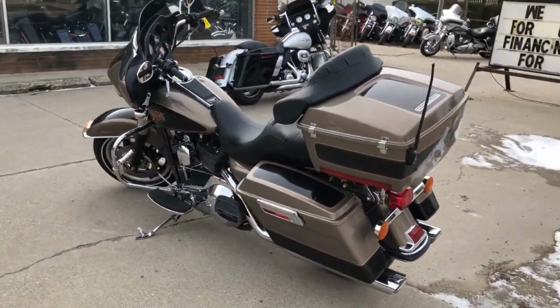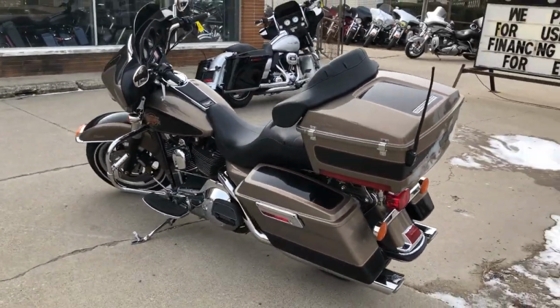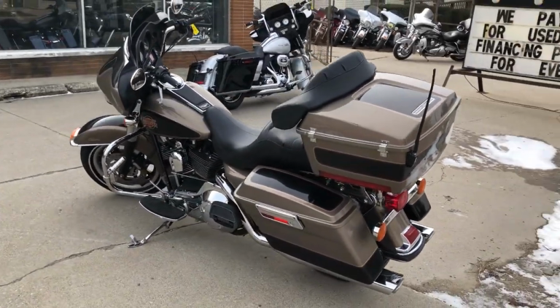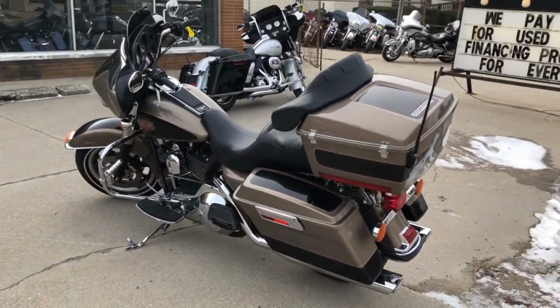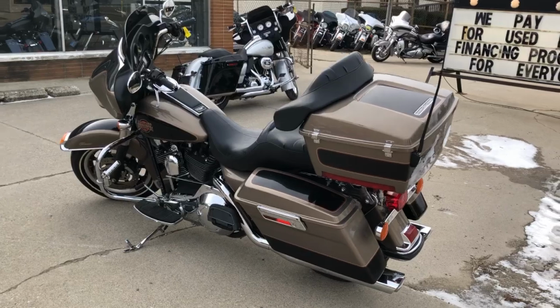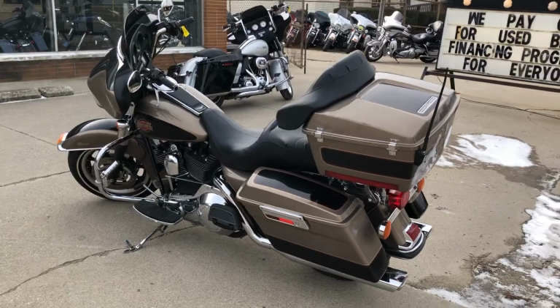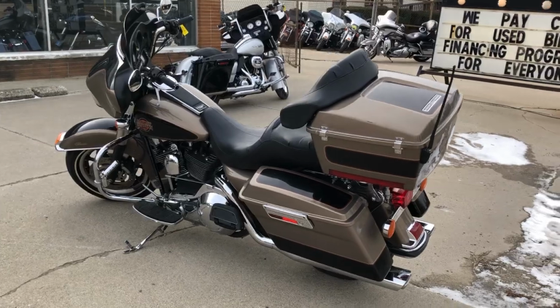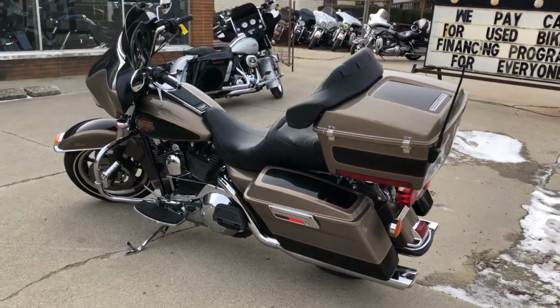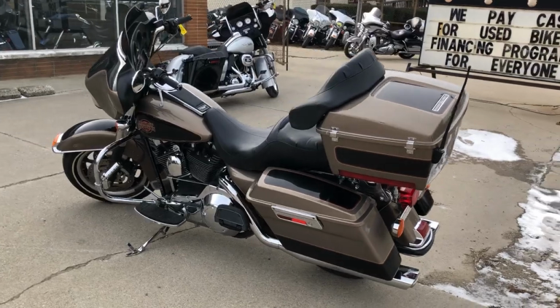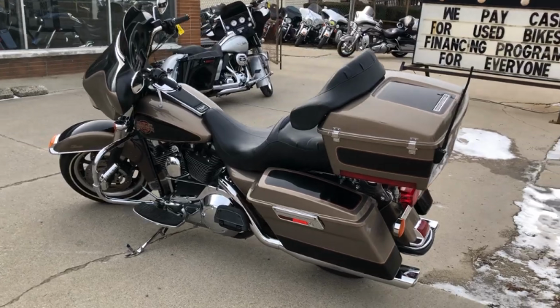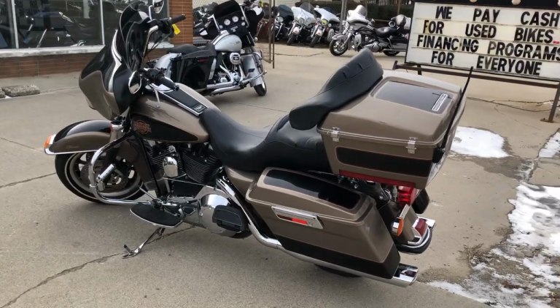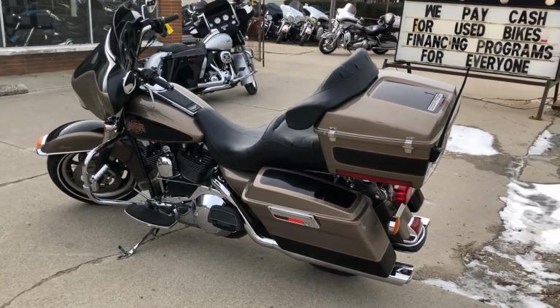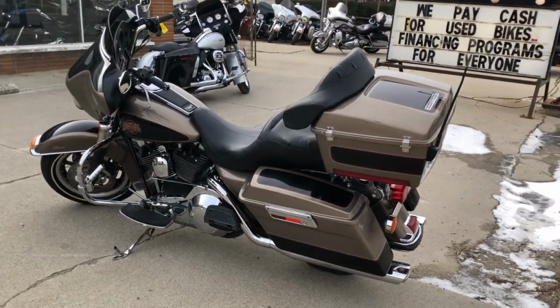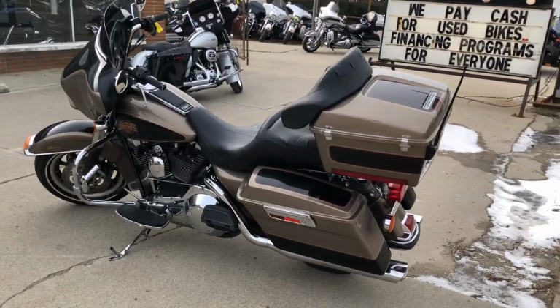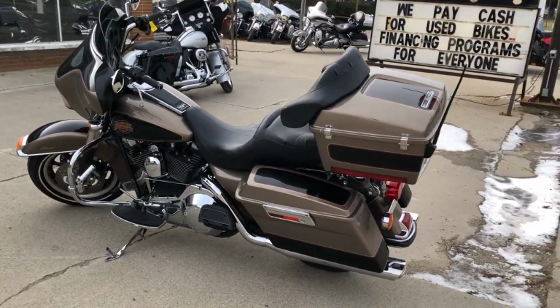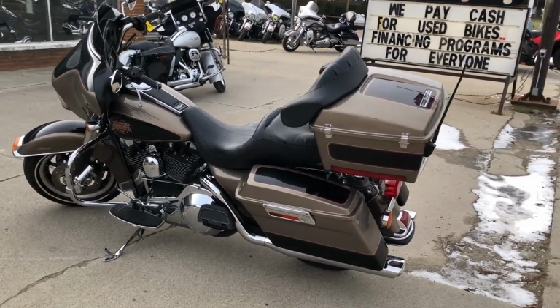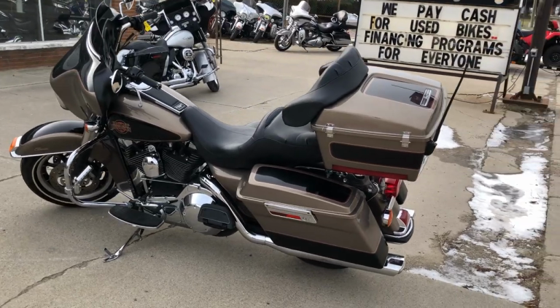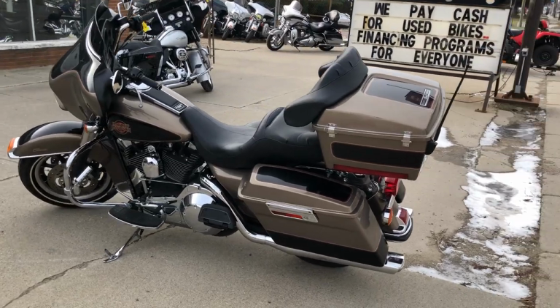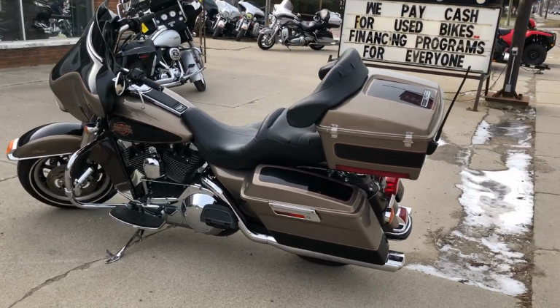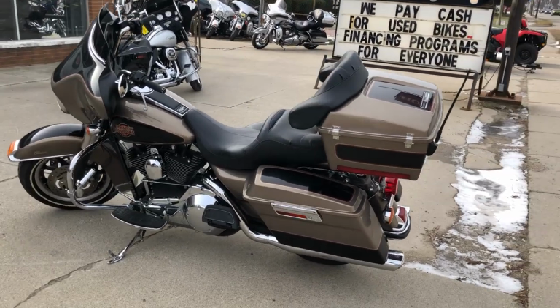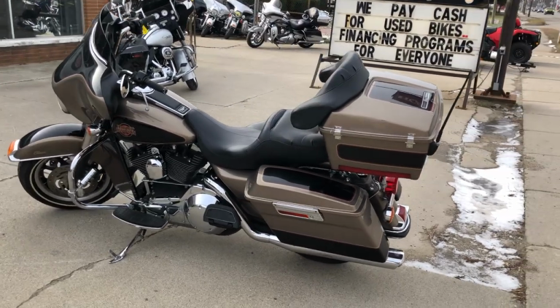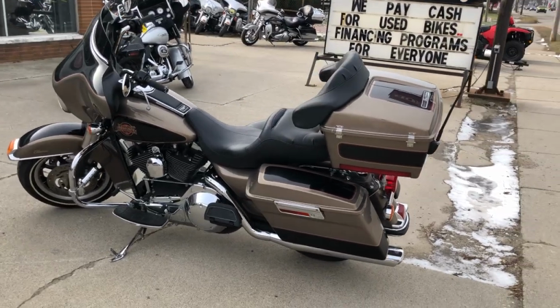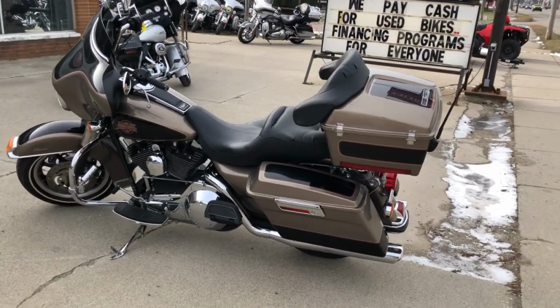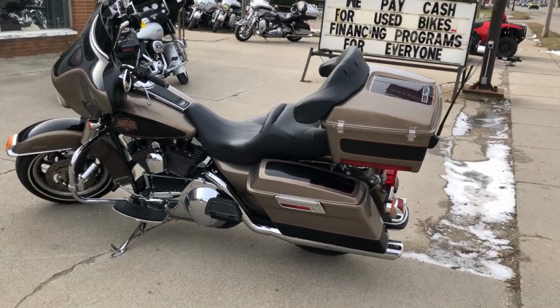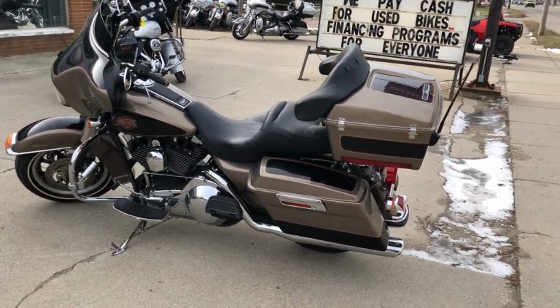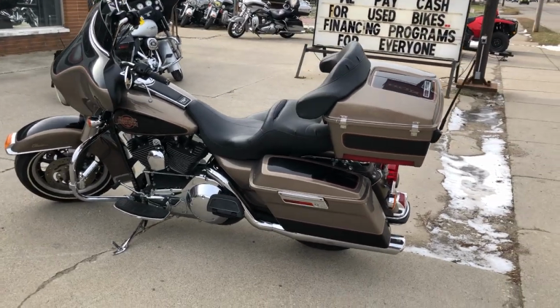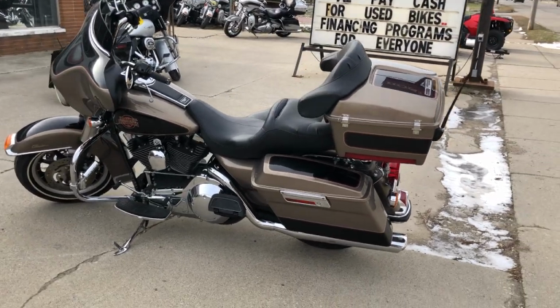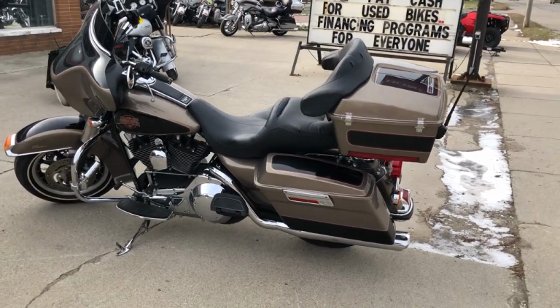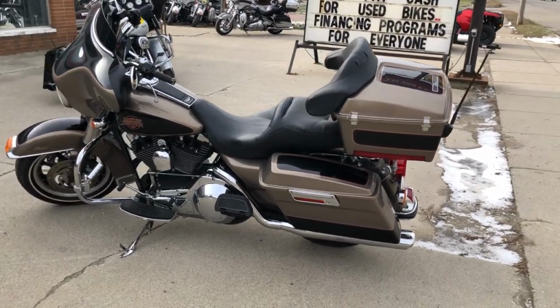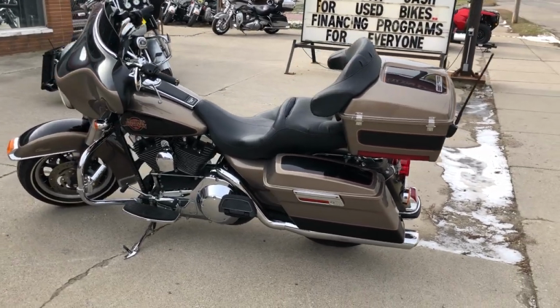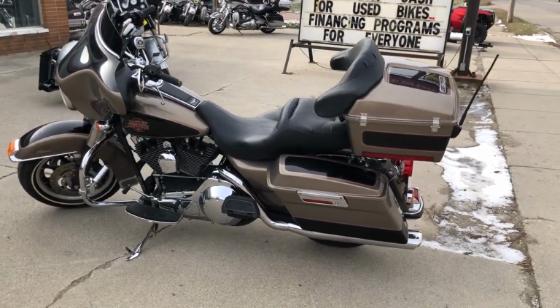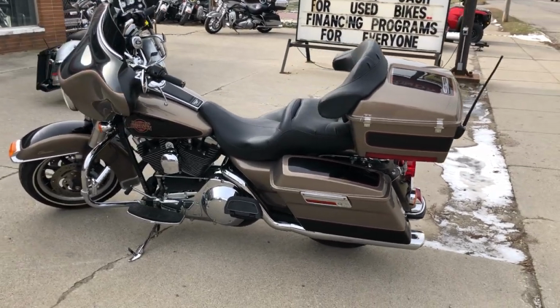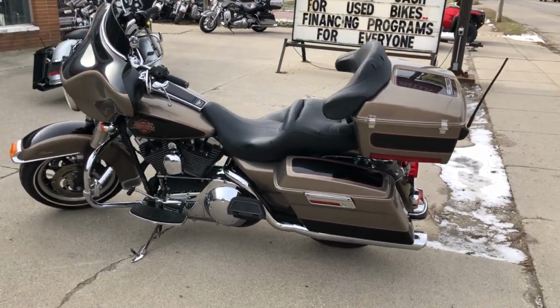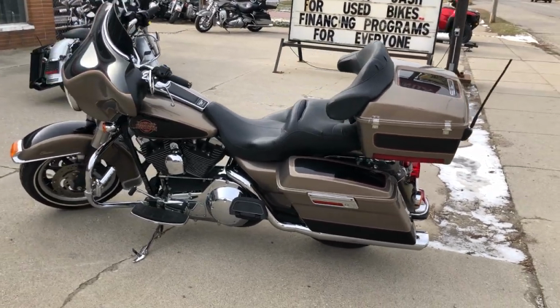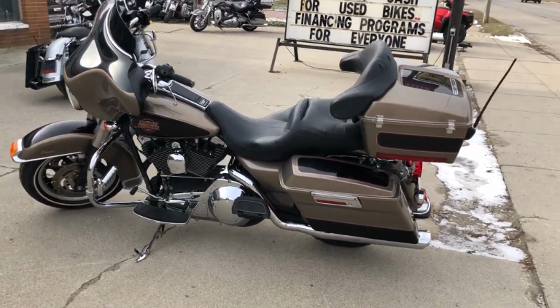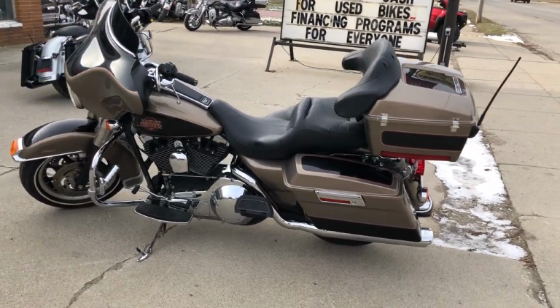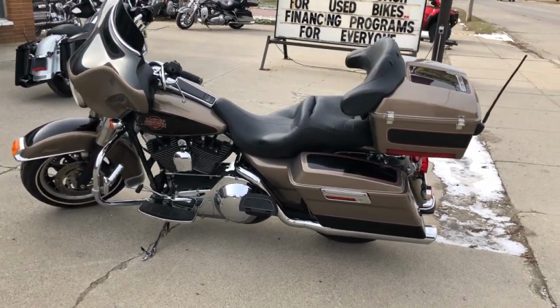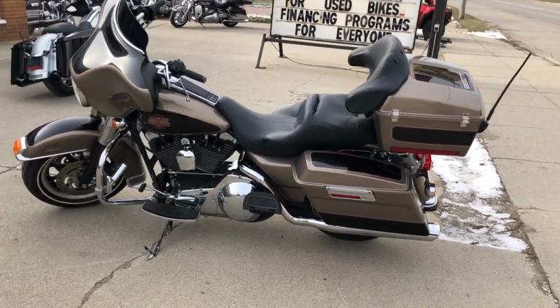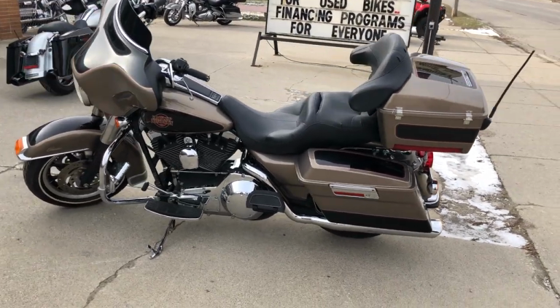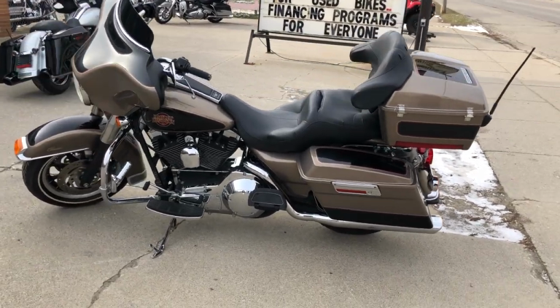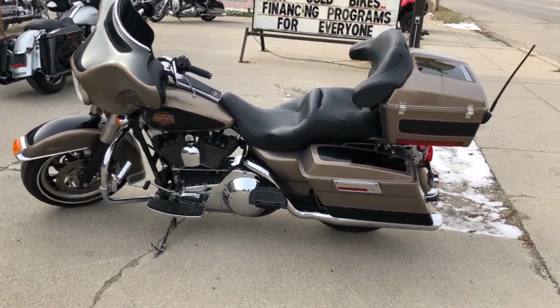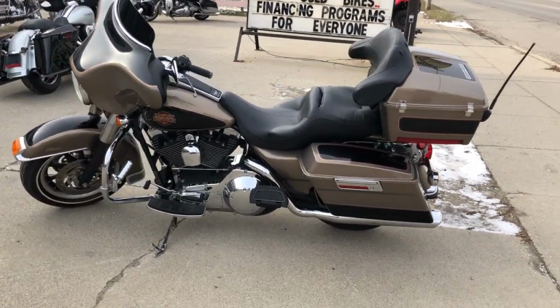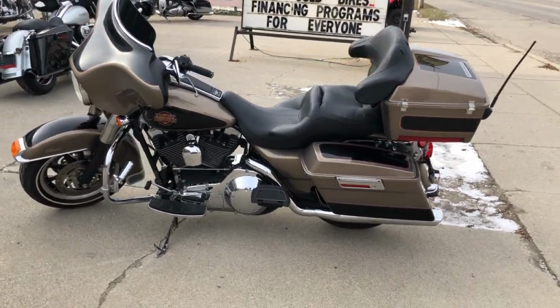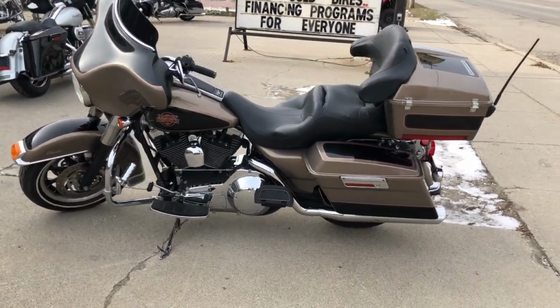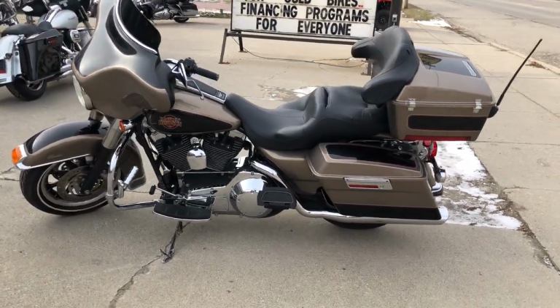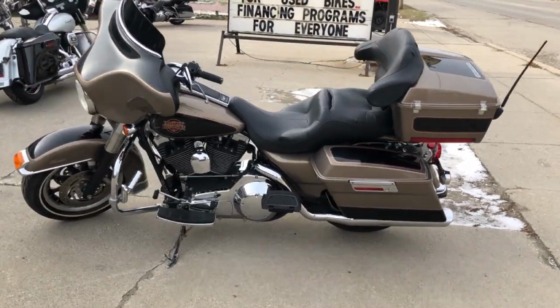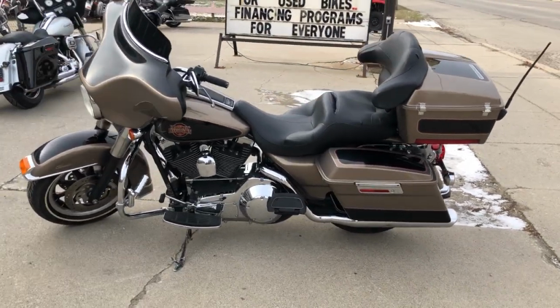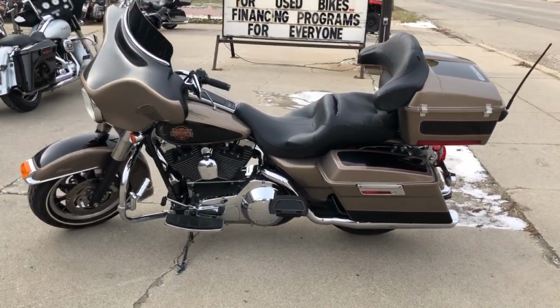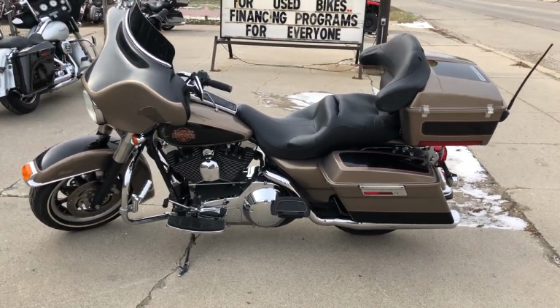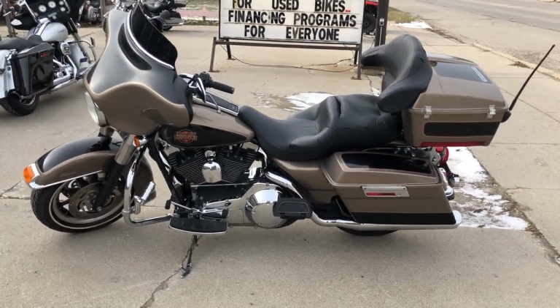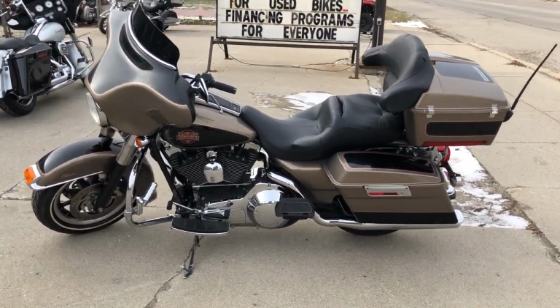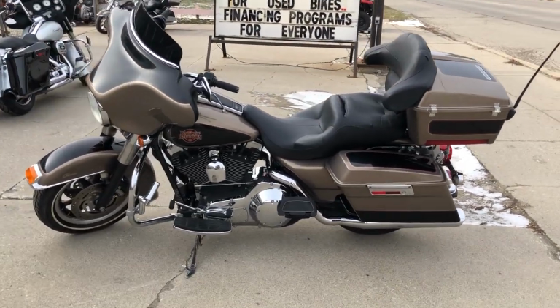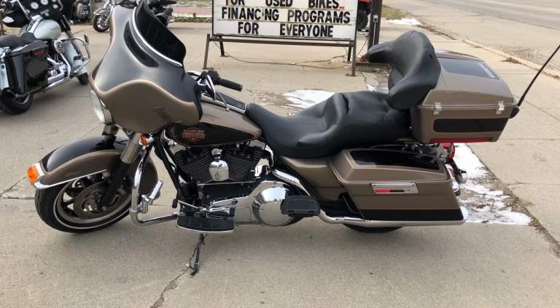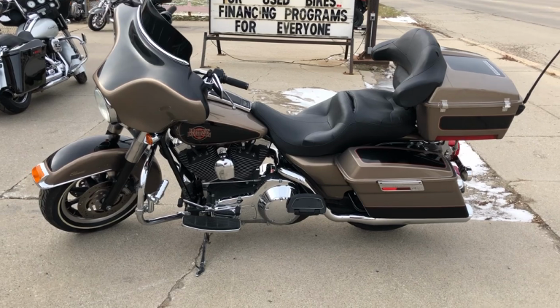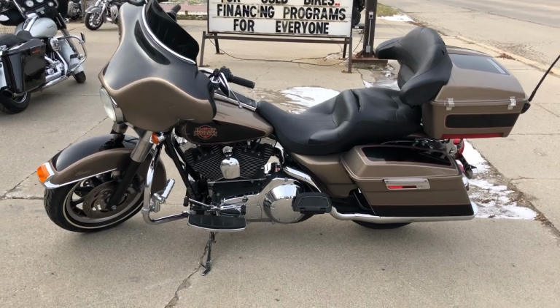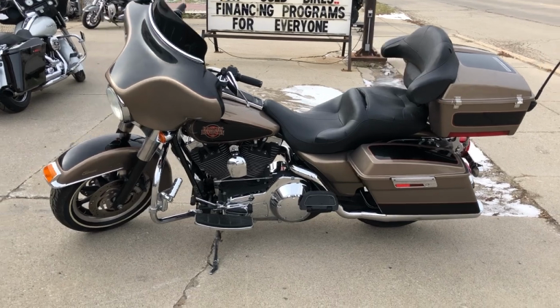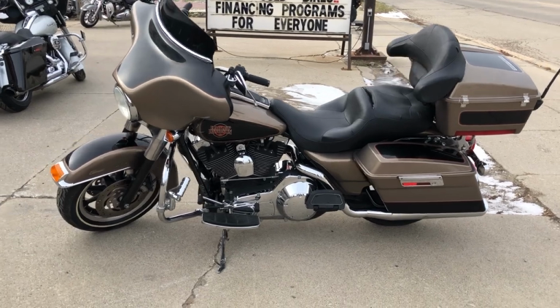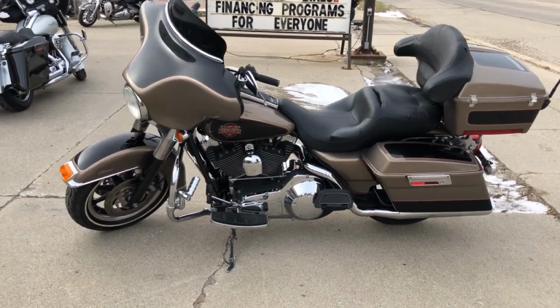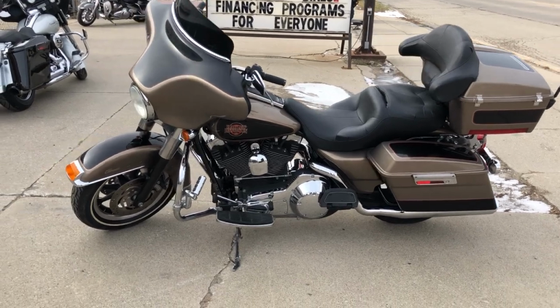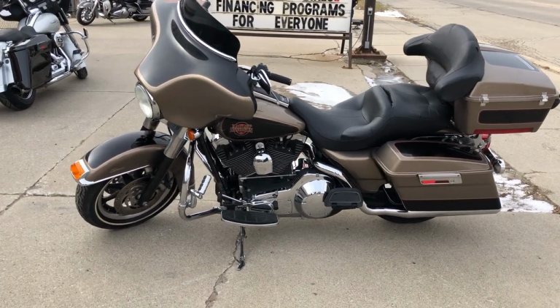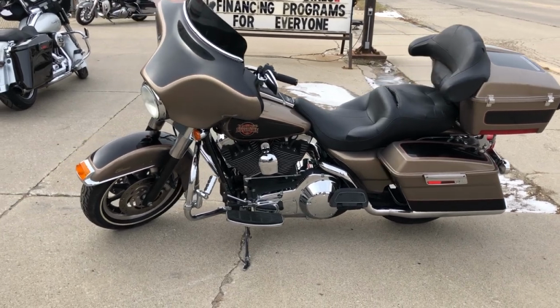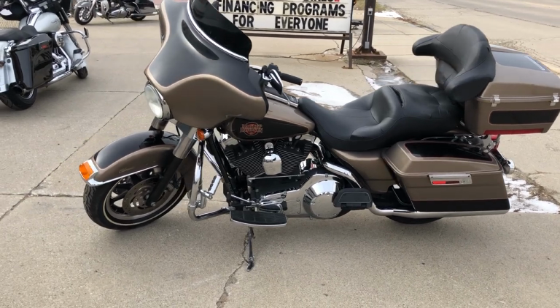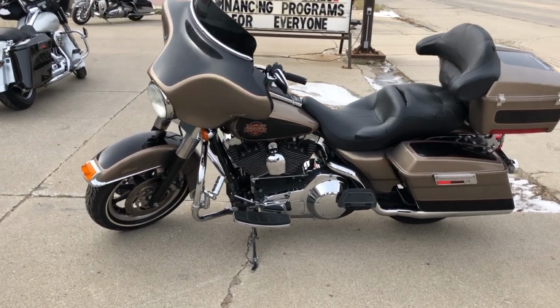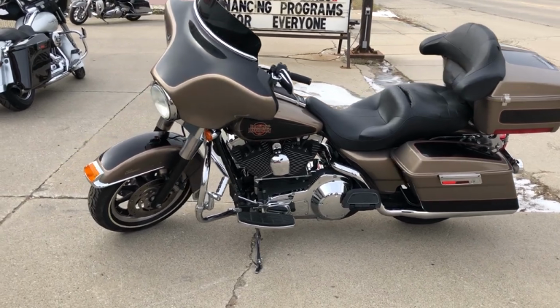It's just been serviced at the dealership. Everything works, inspected, all fluids have been changed, and it's ready to ride.